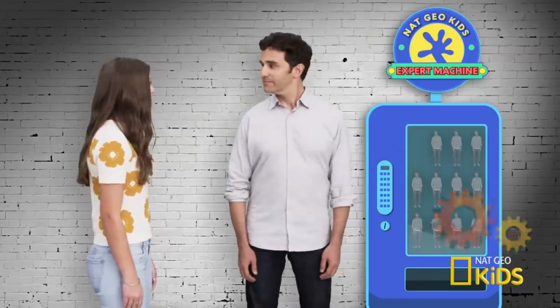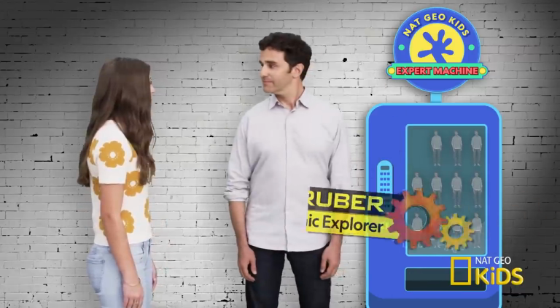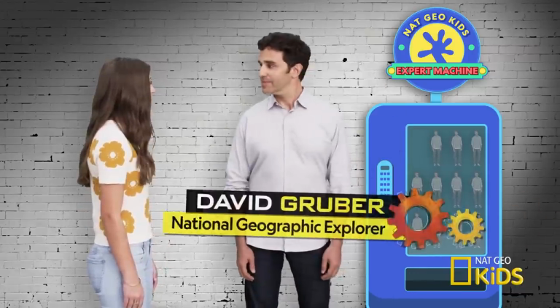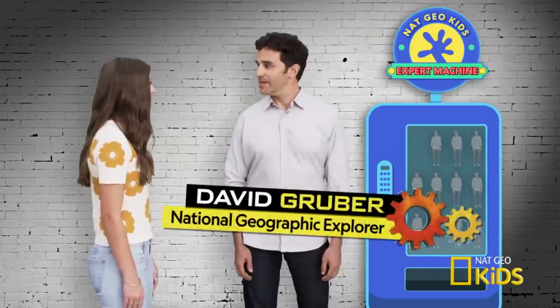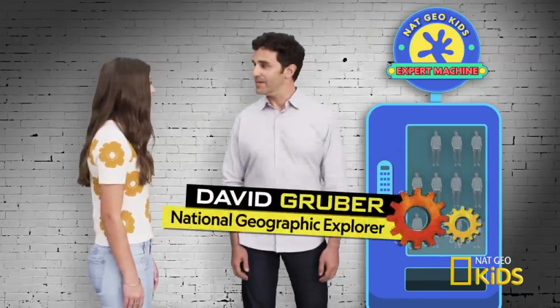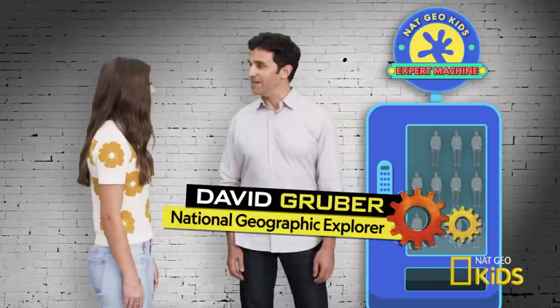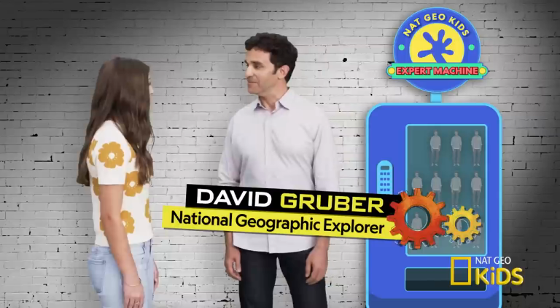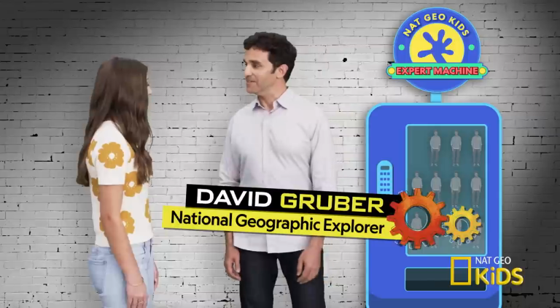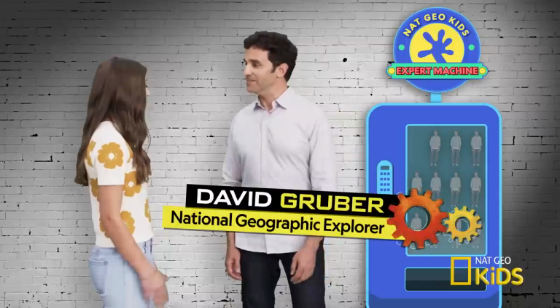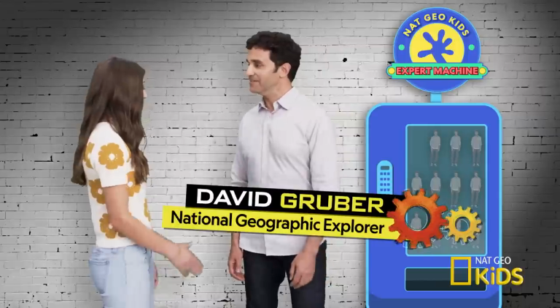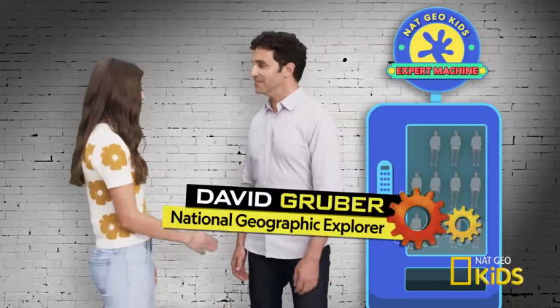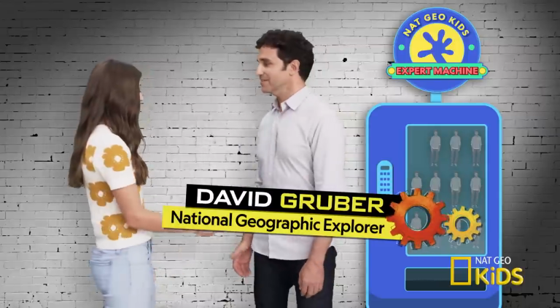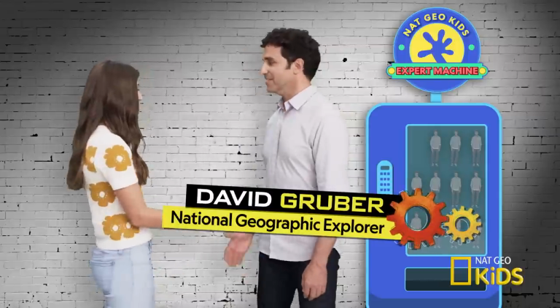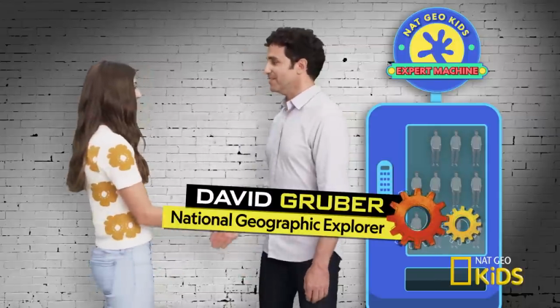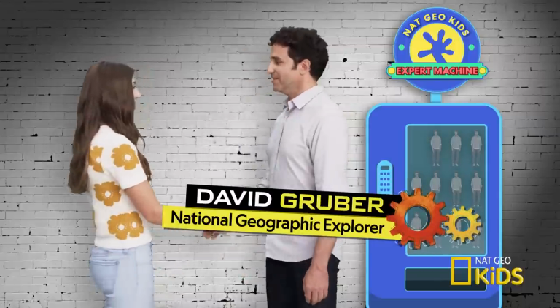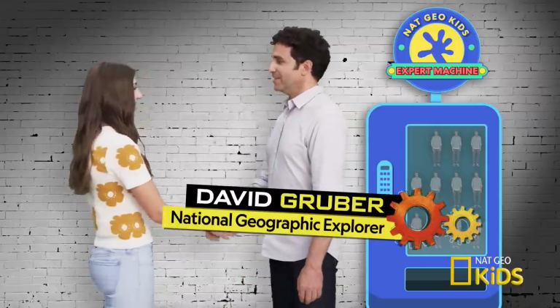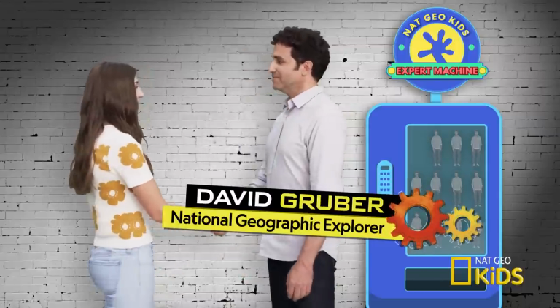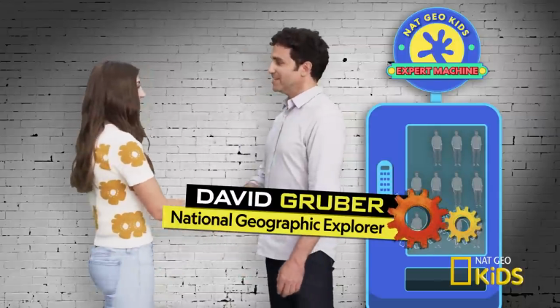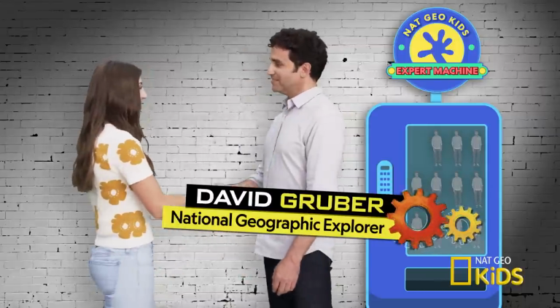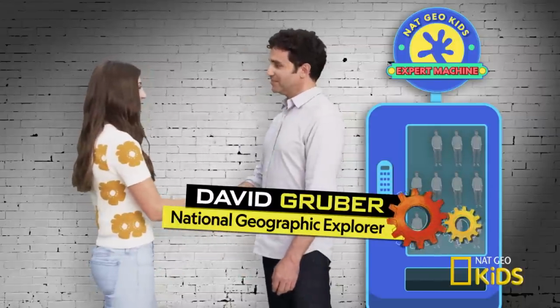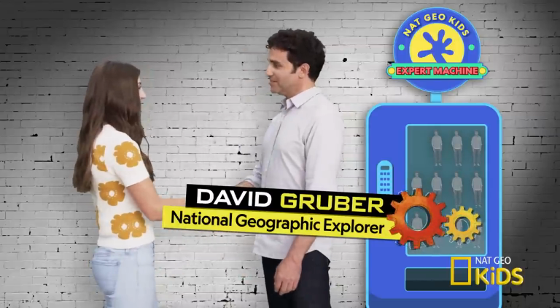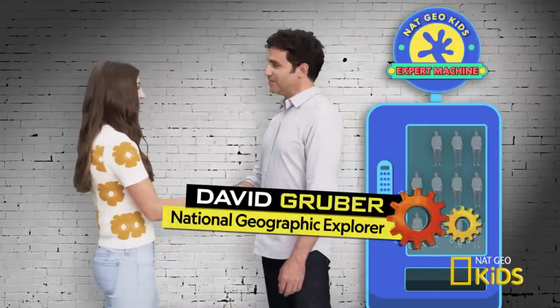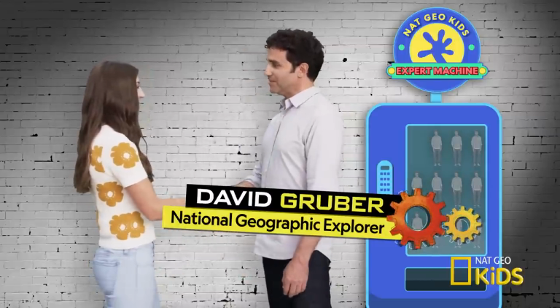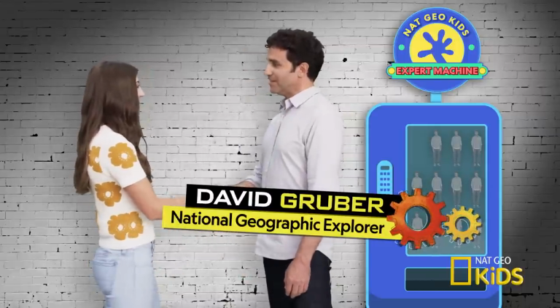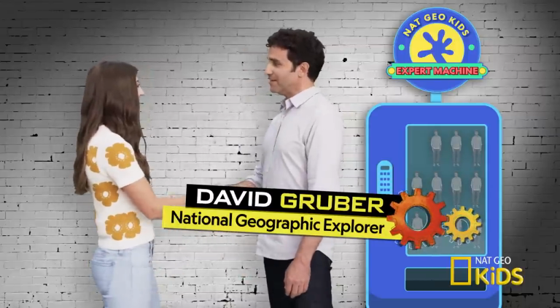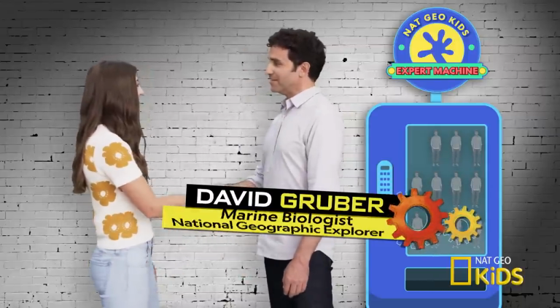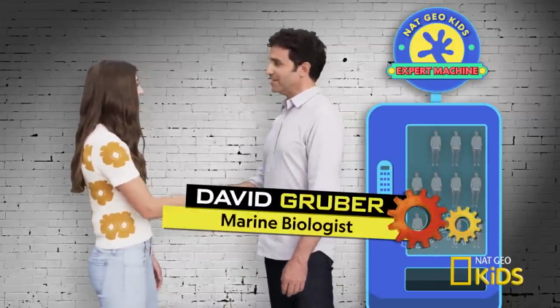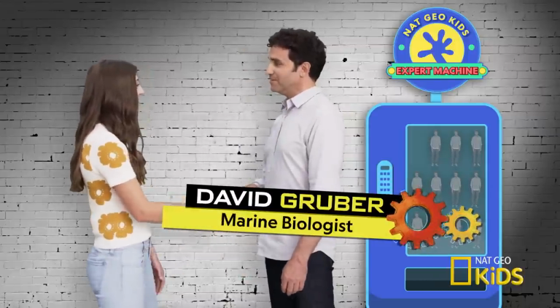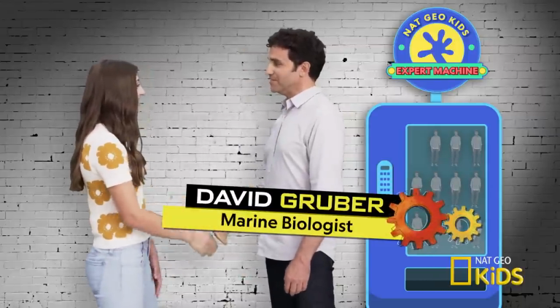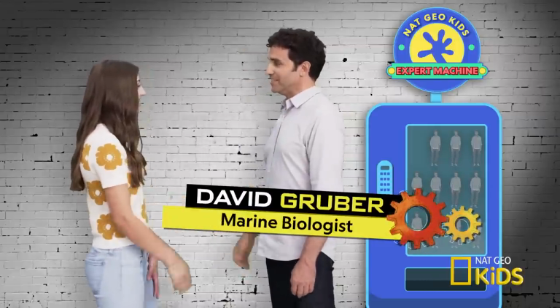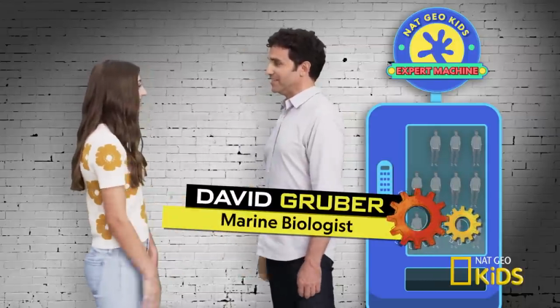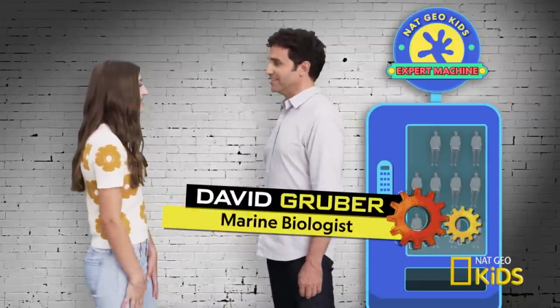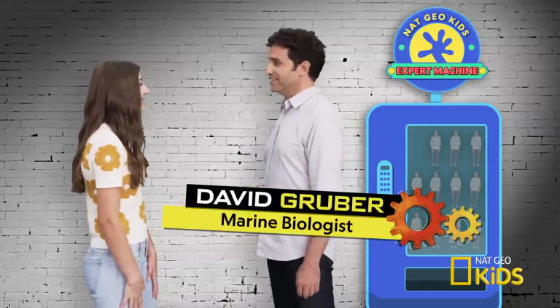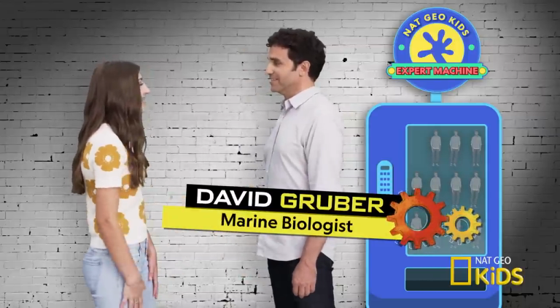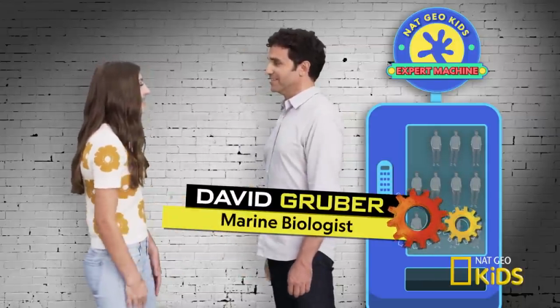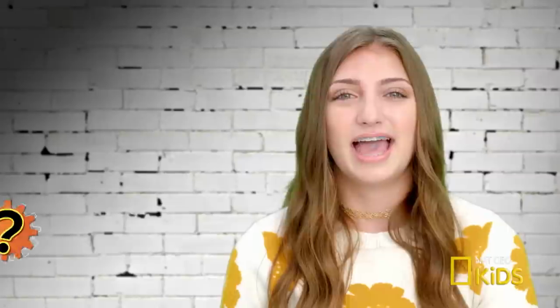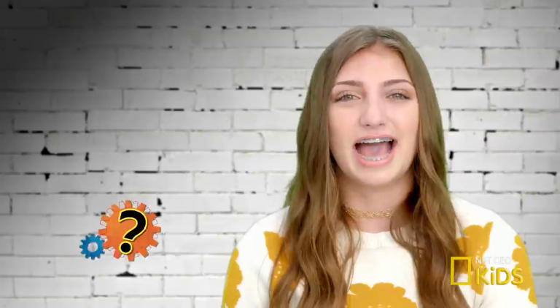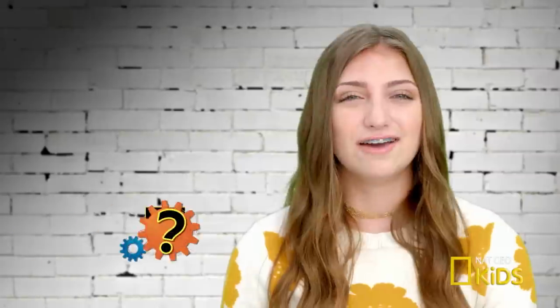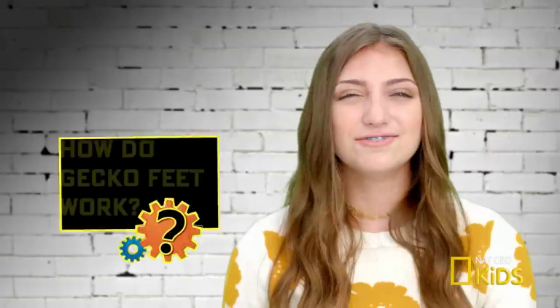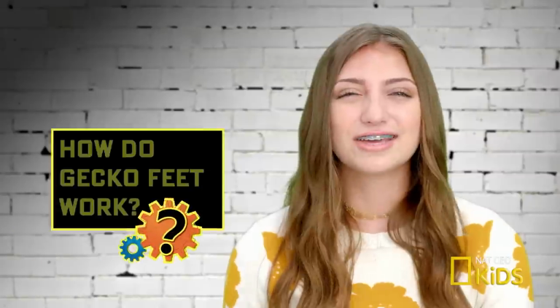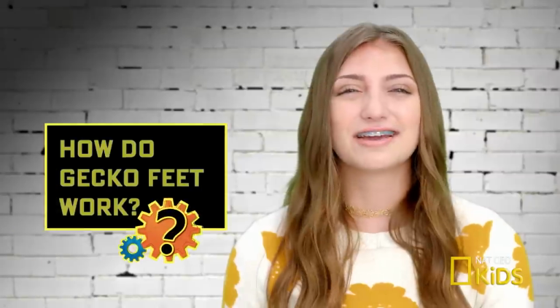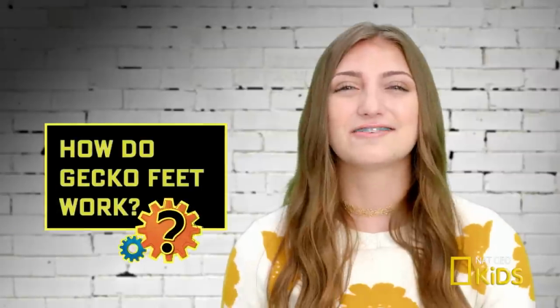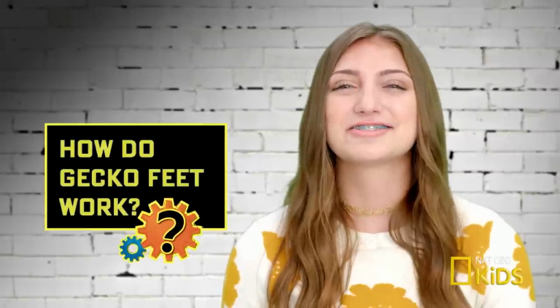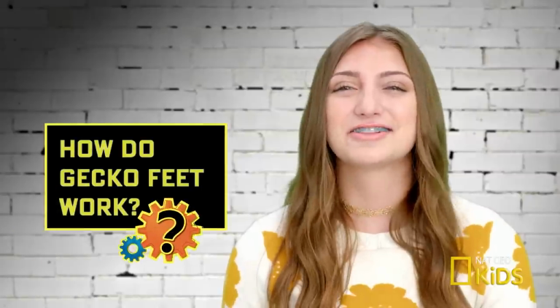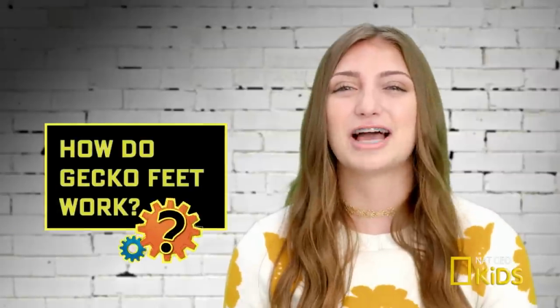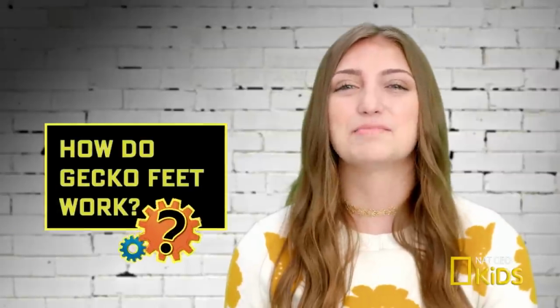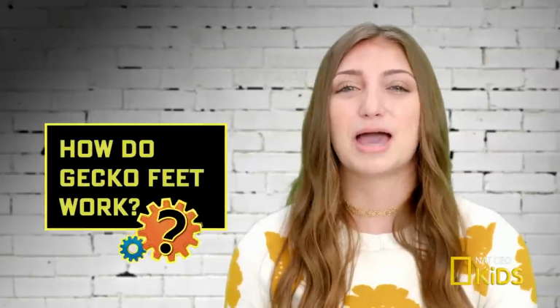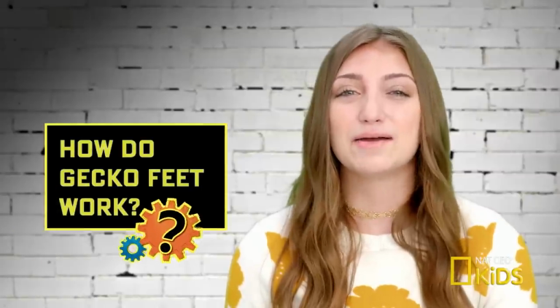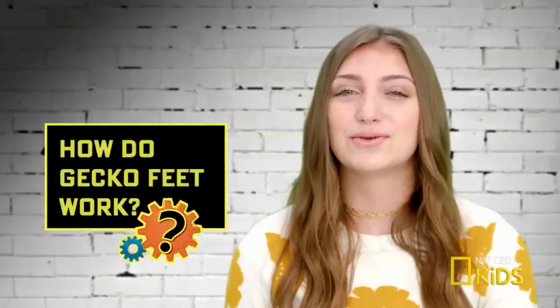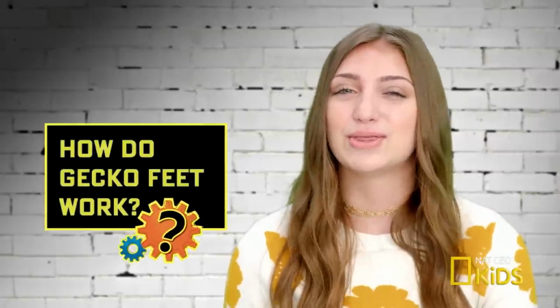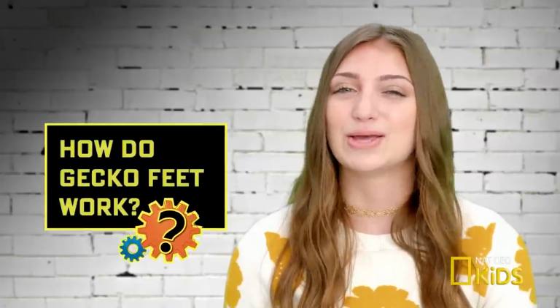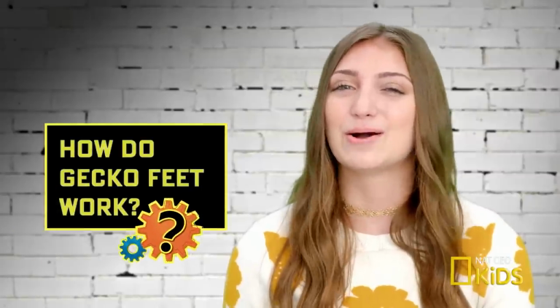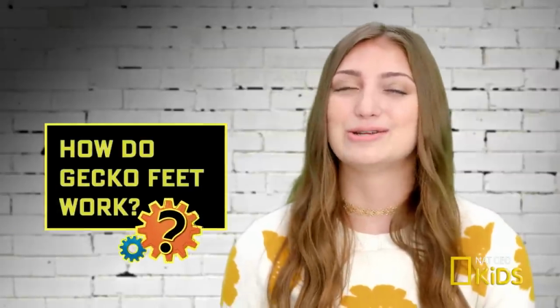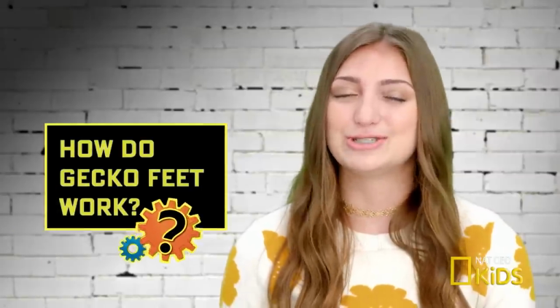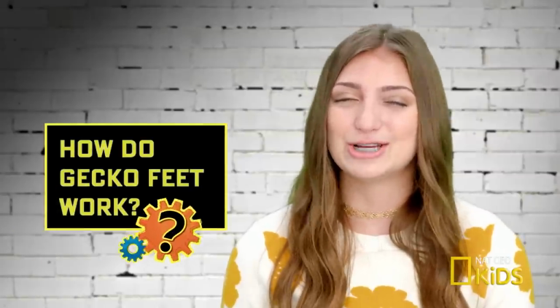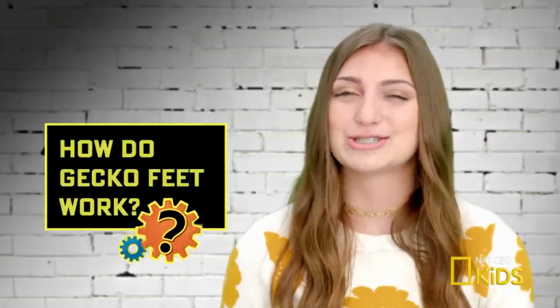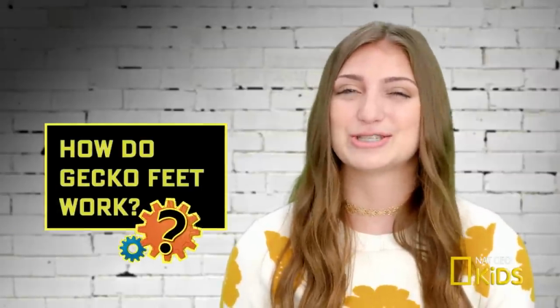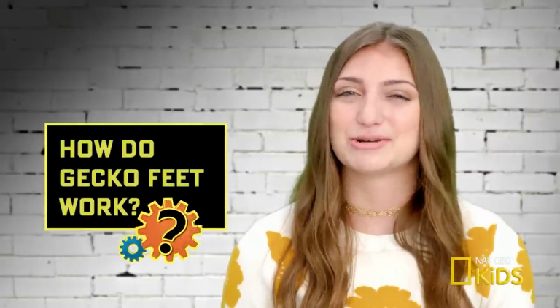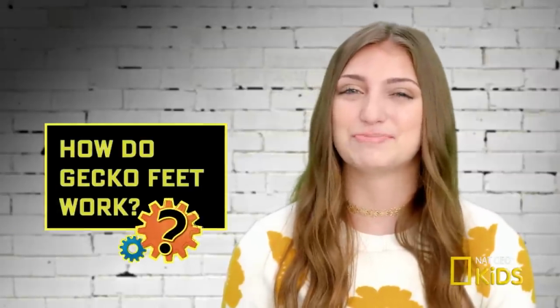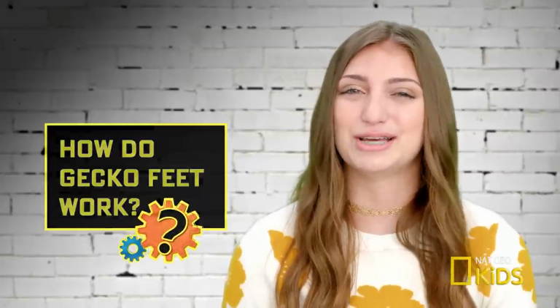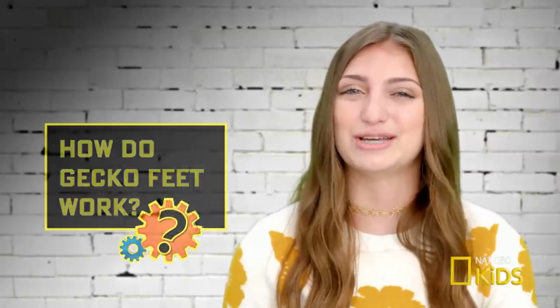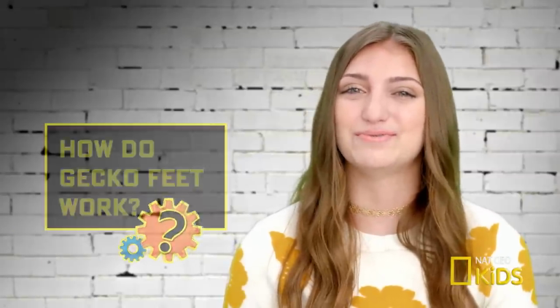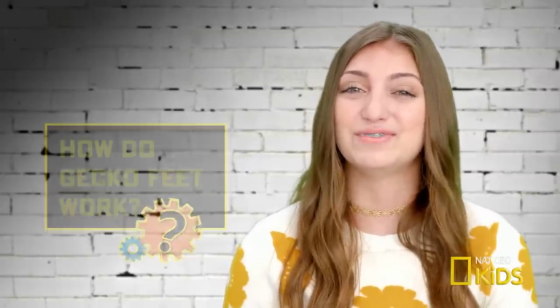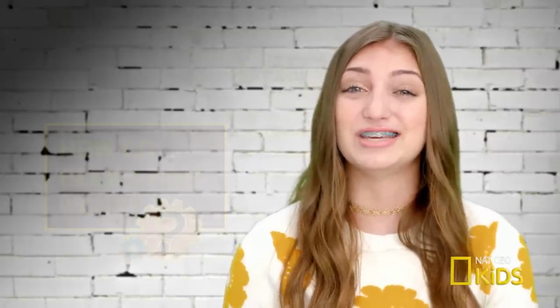Hey Kamri. Hey. I'm David Gruber. How can I help today? How do geckos climb everything on just their plain feet?